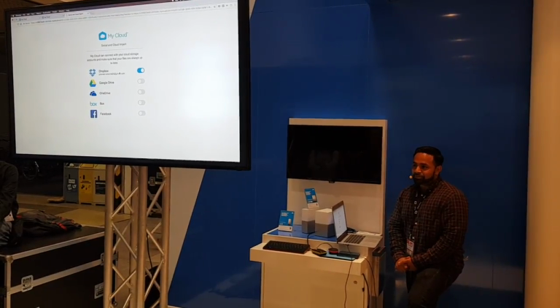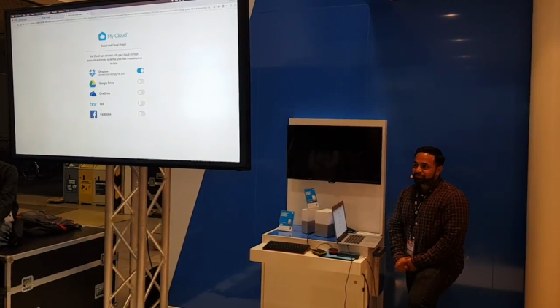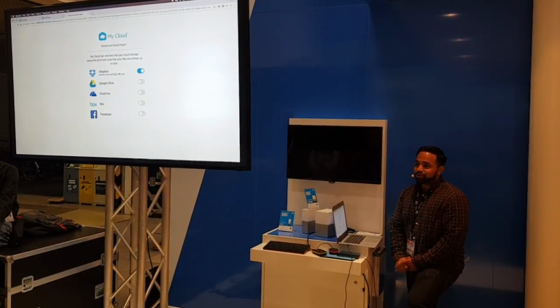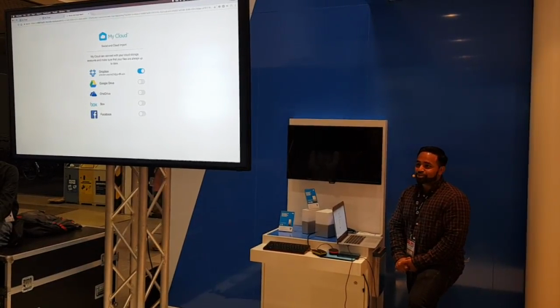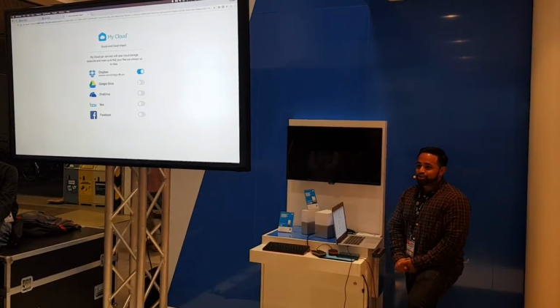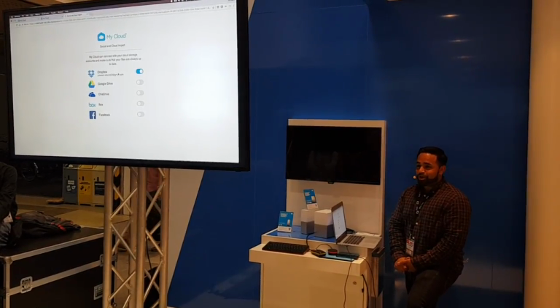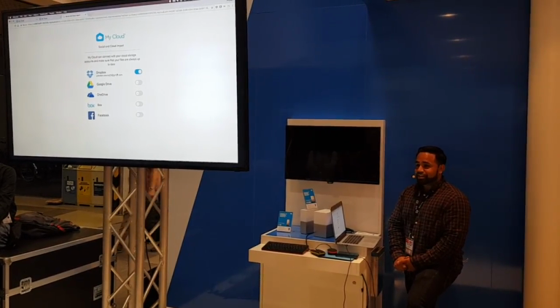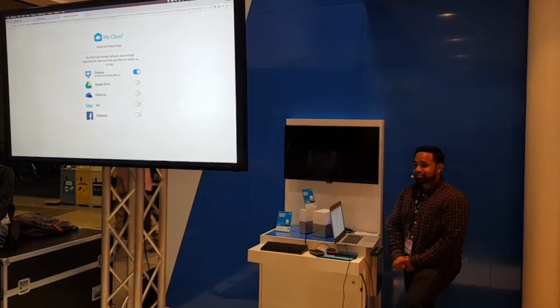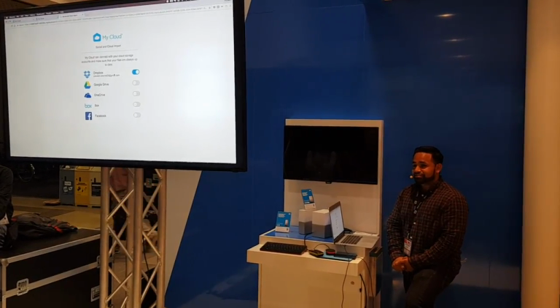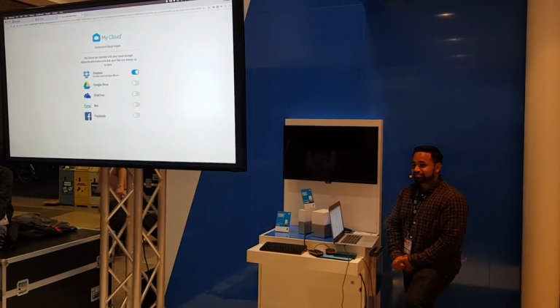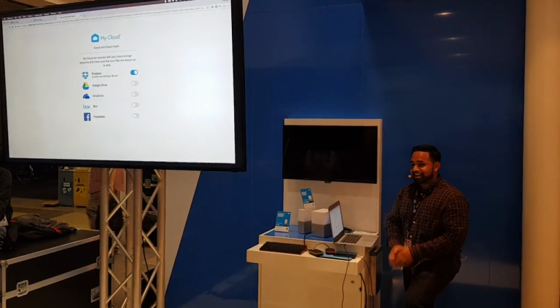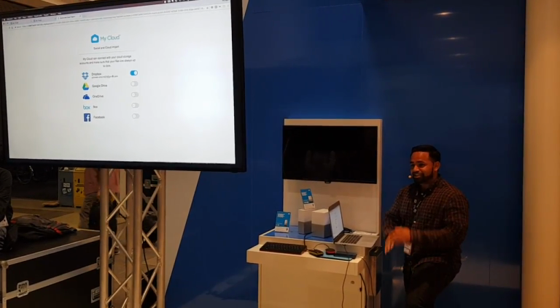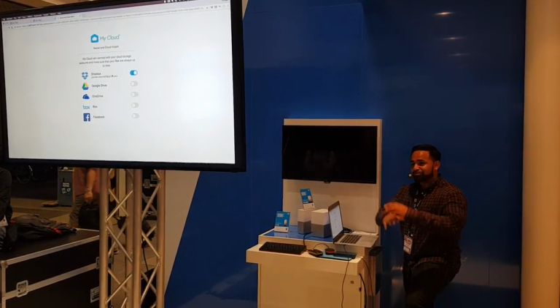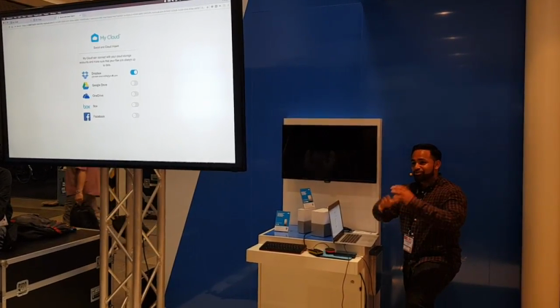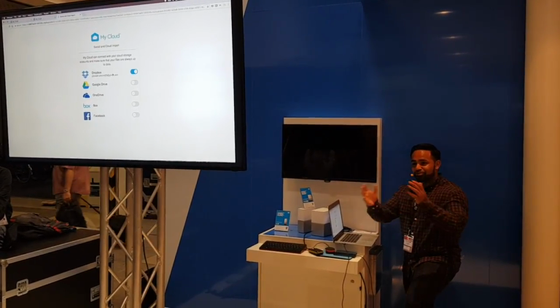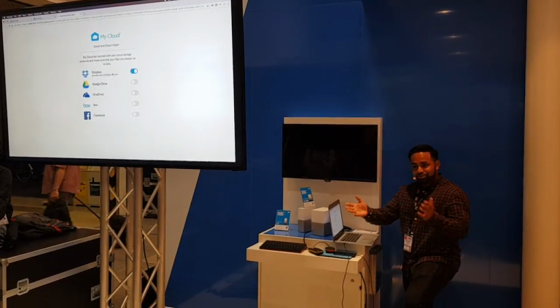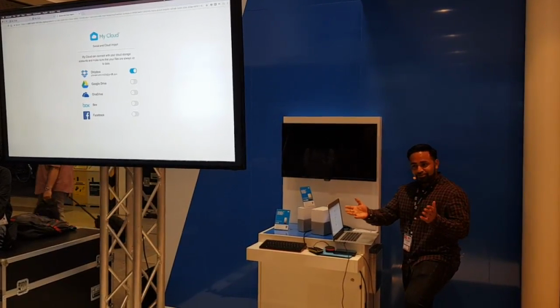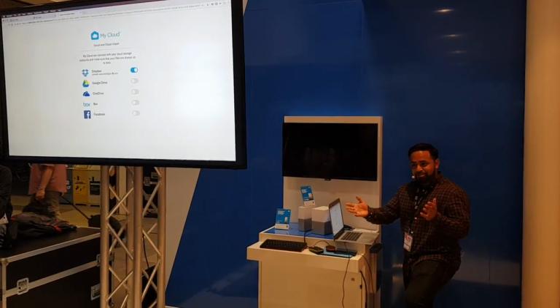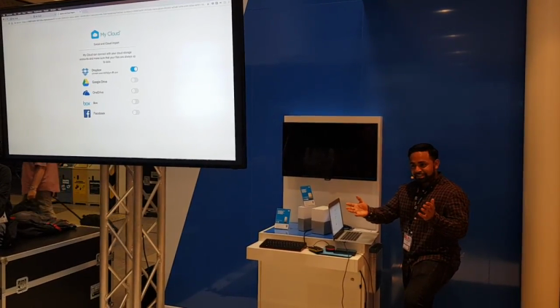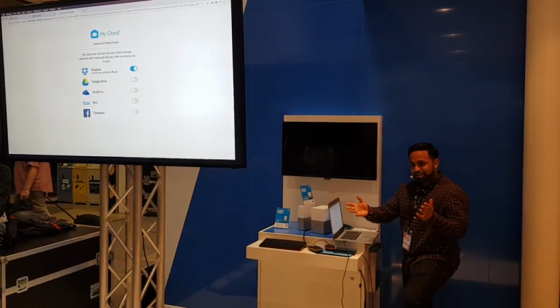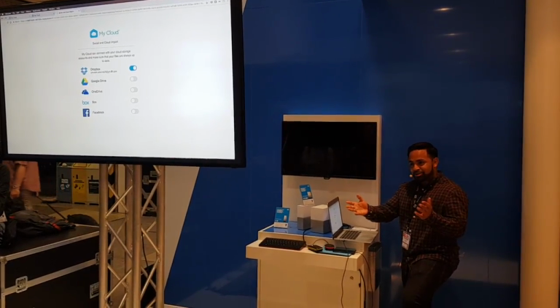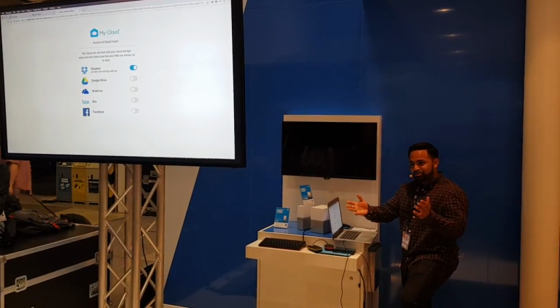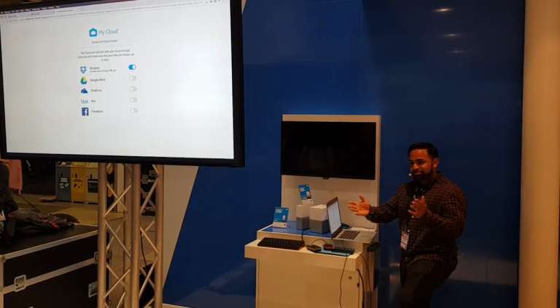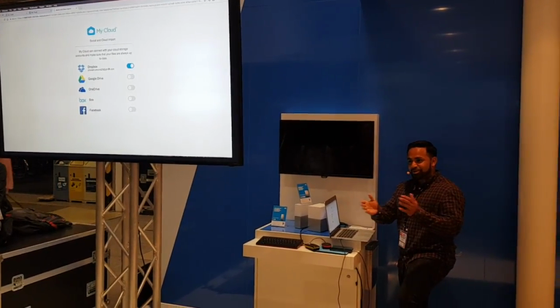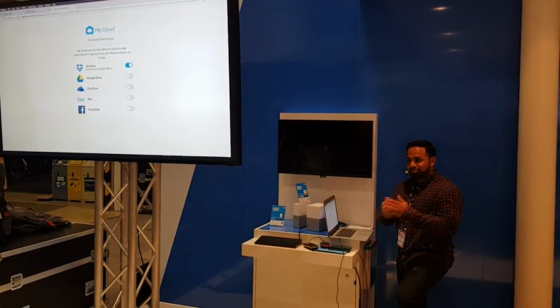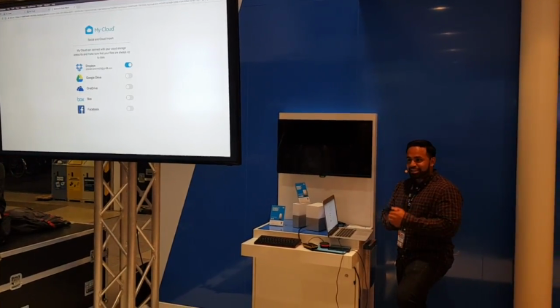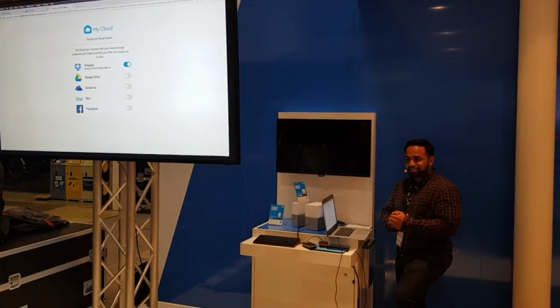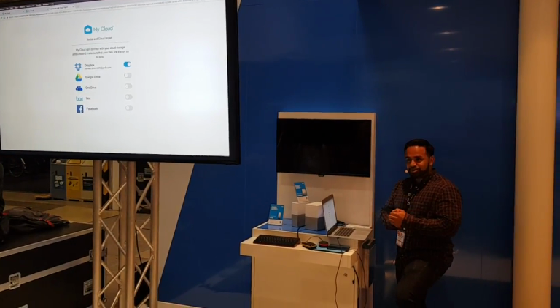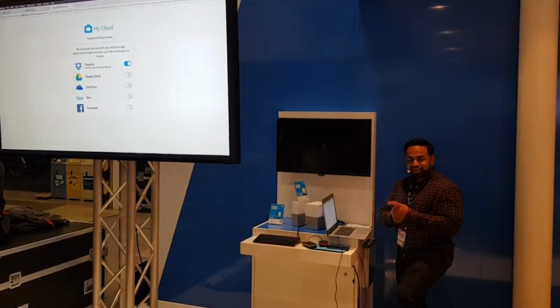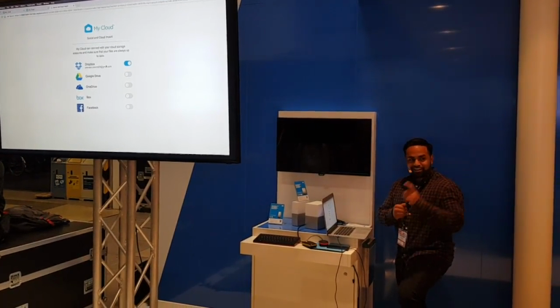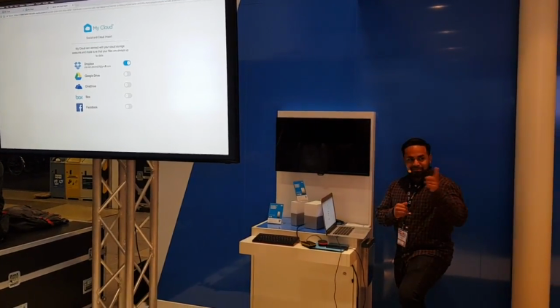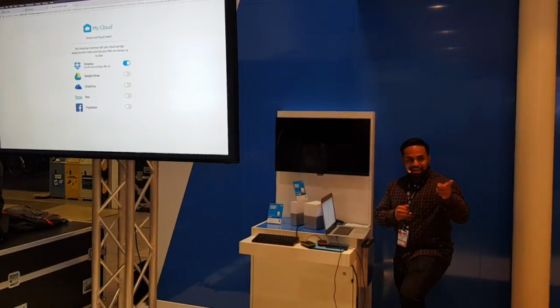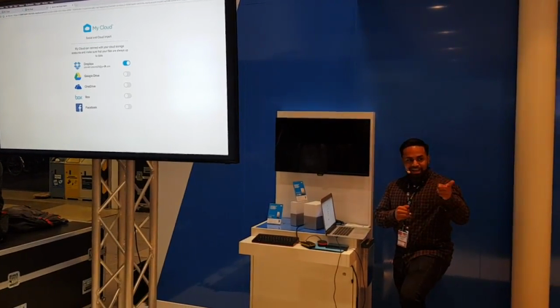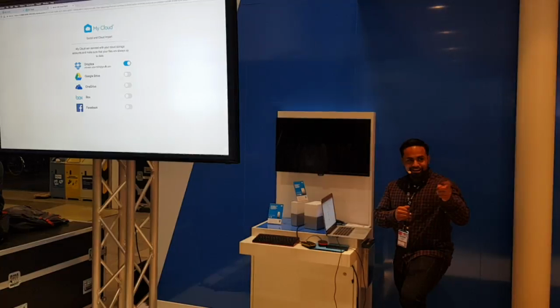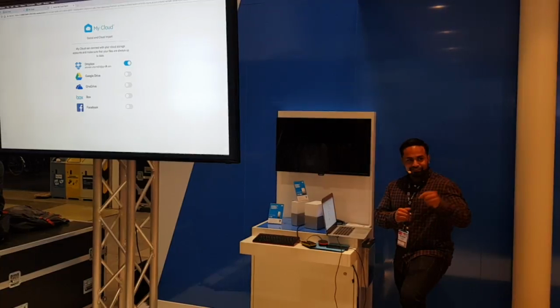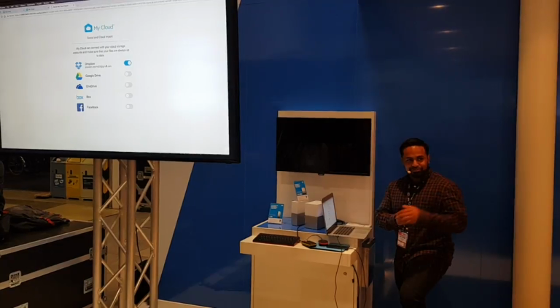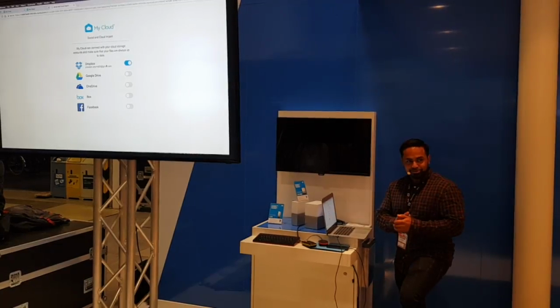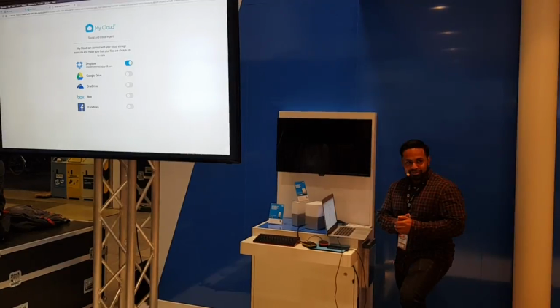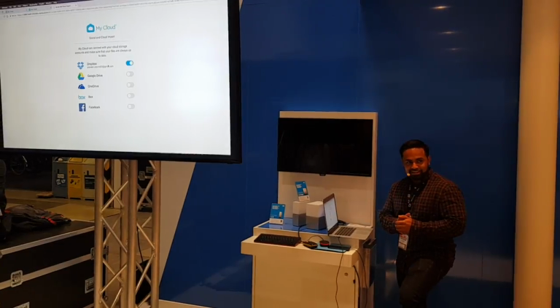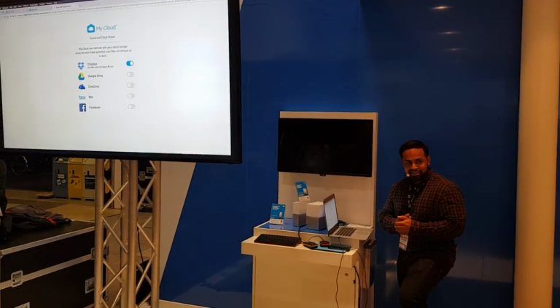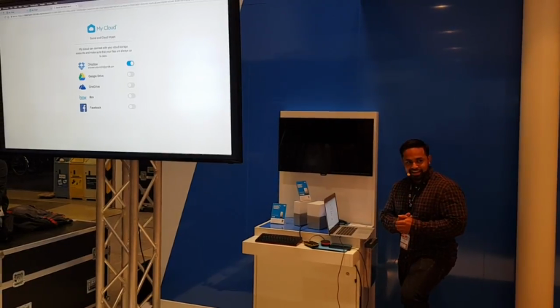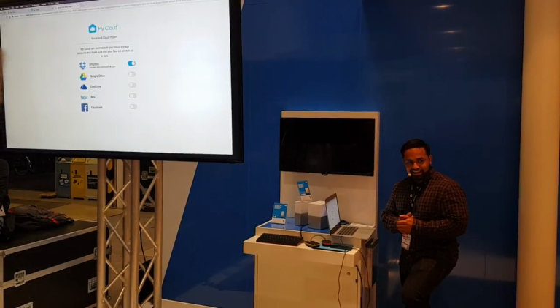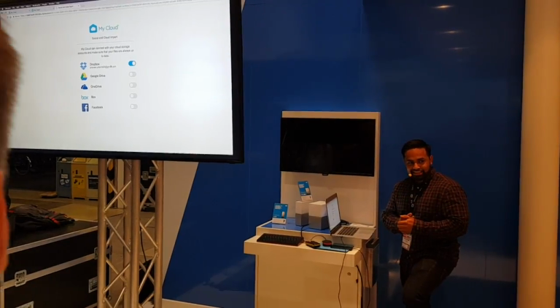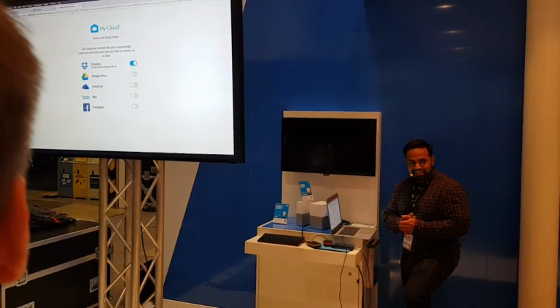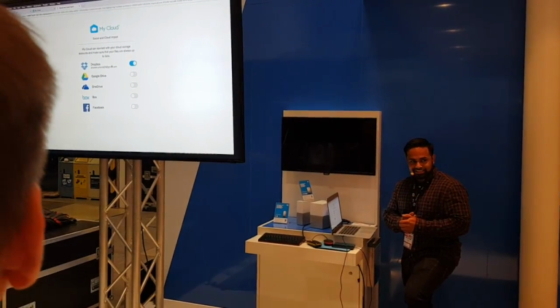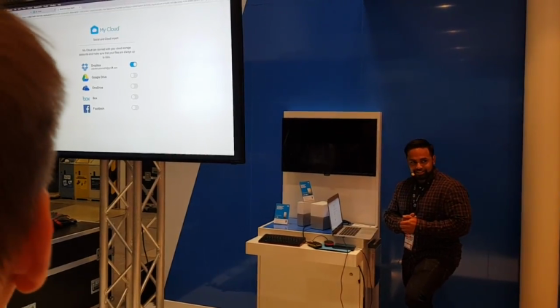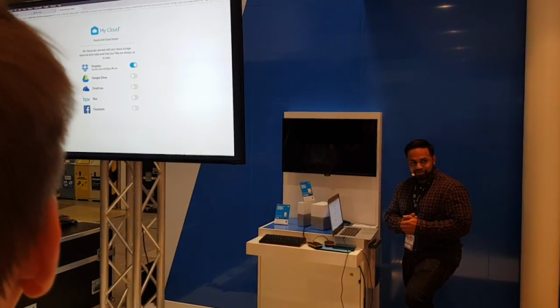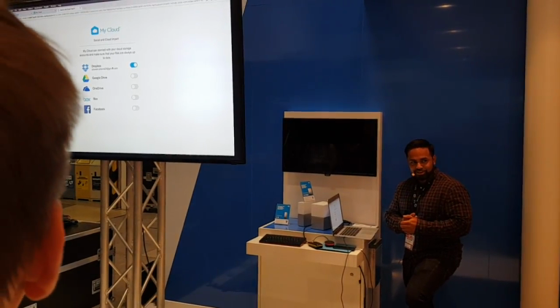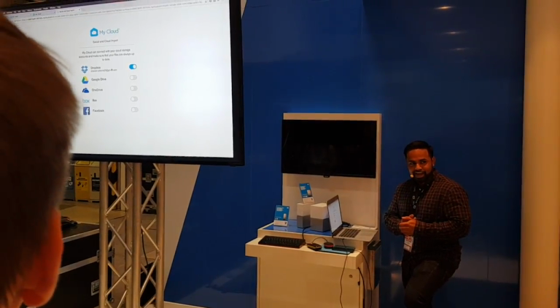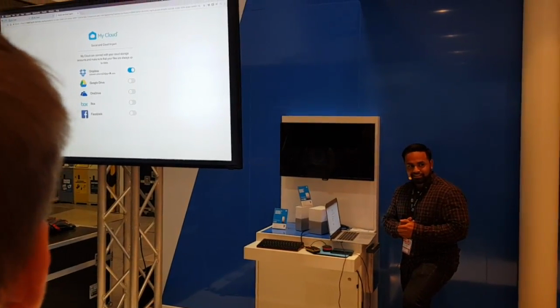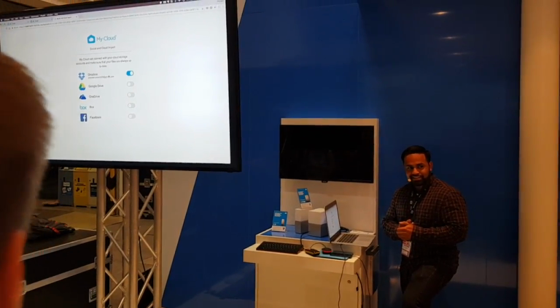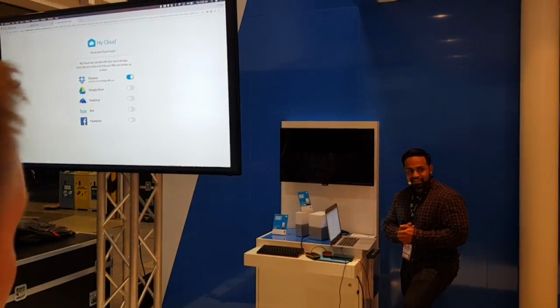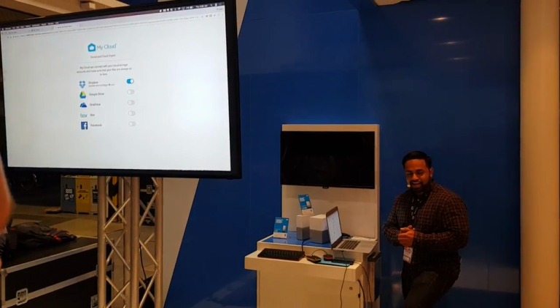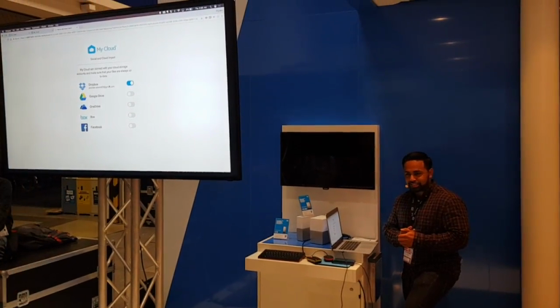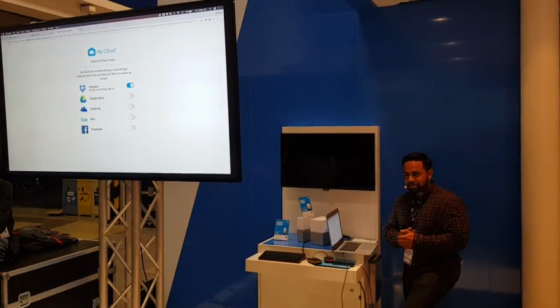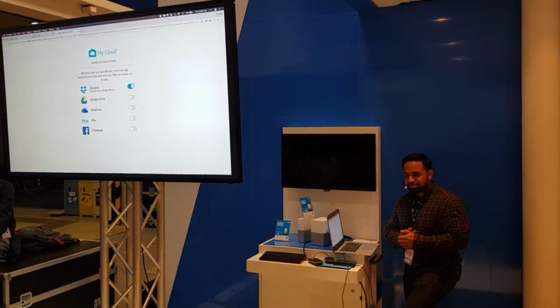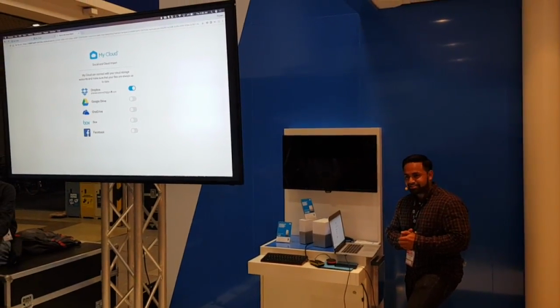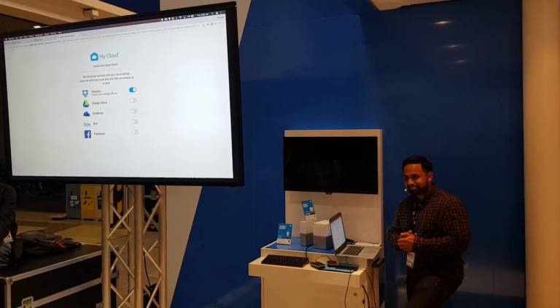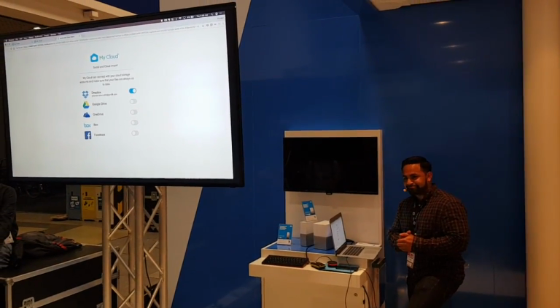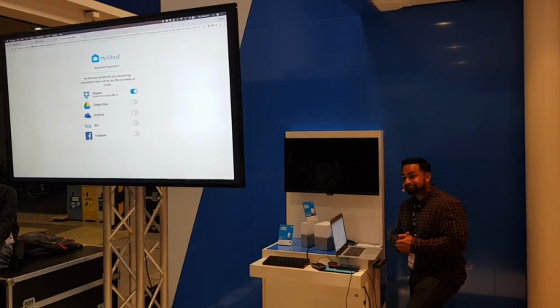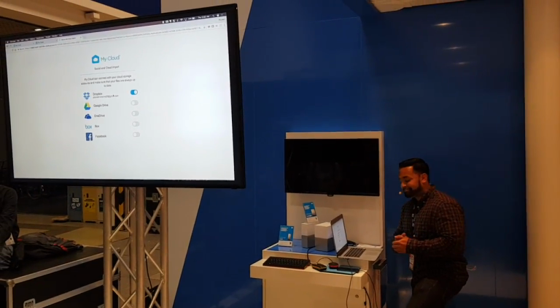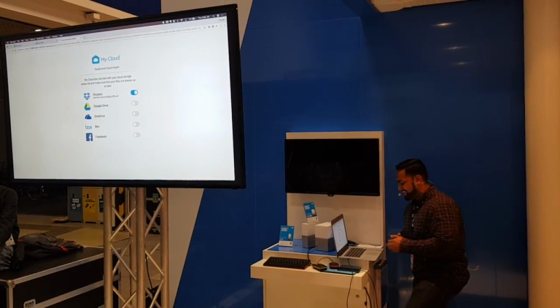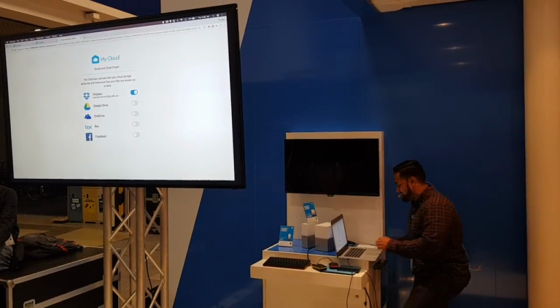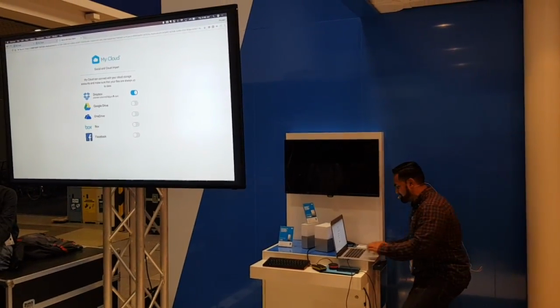That was a quick overview of the My Cloud Home. I hope you guys enjoyed it. I'm going to hand it off to Ruben, and I think he's going to show you guys the expansion base. Thank you.